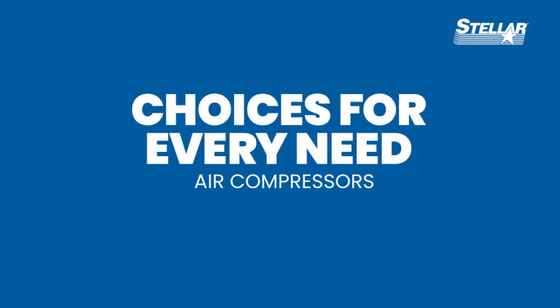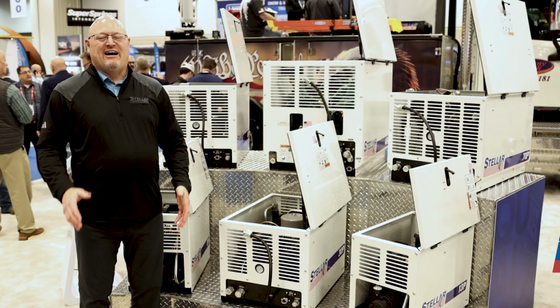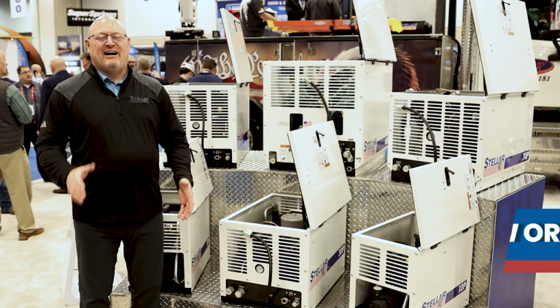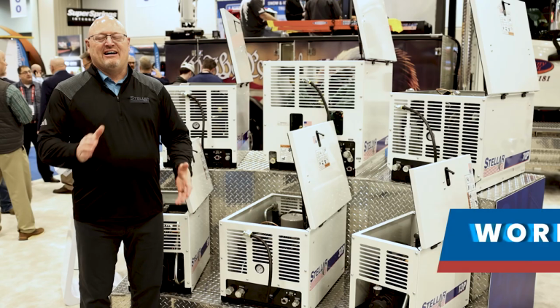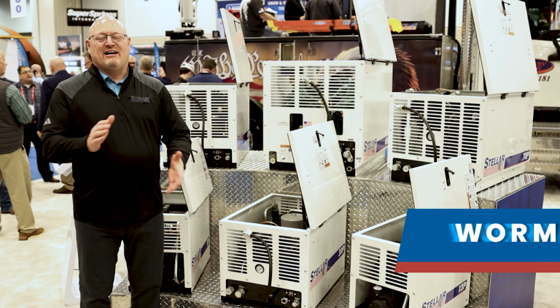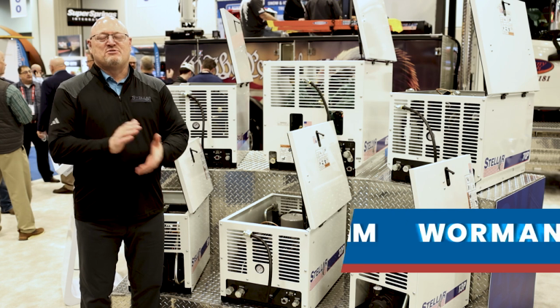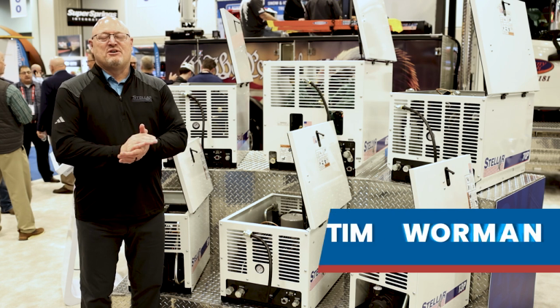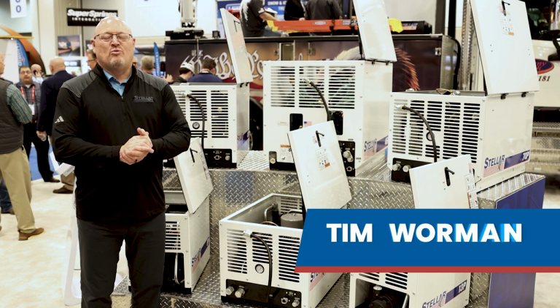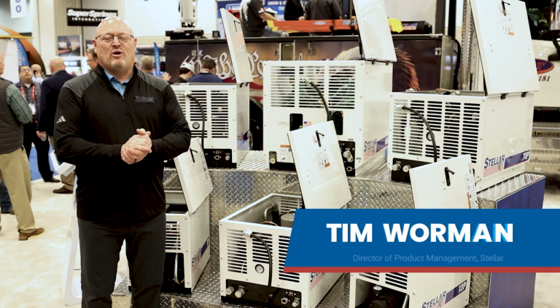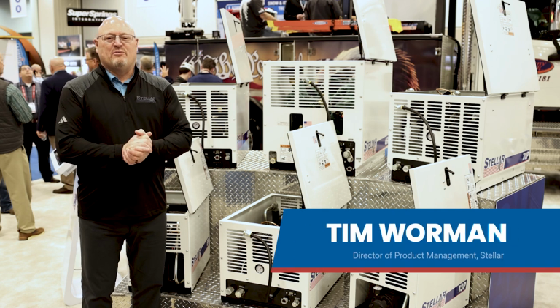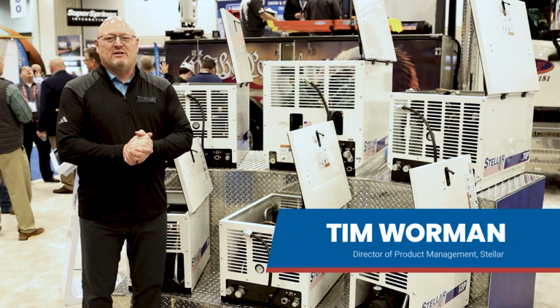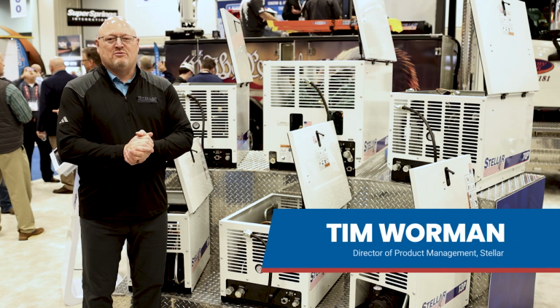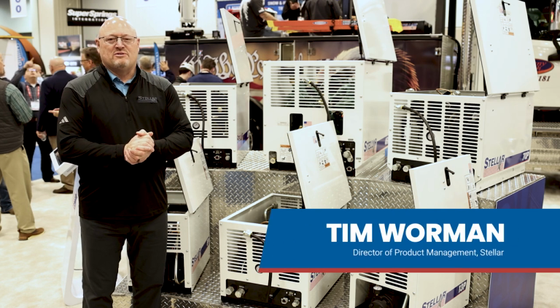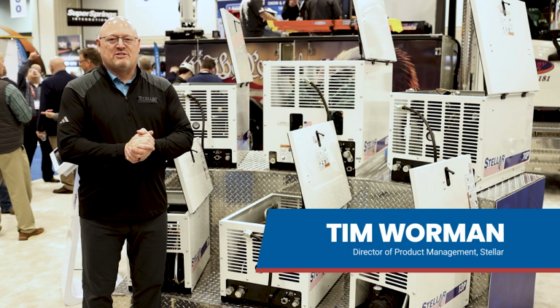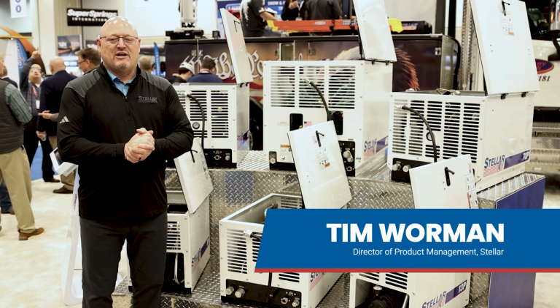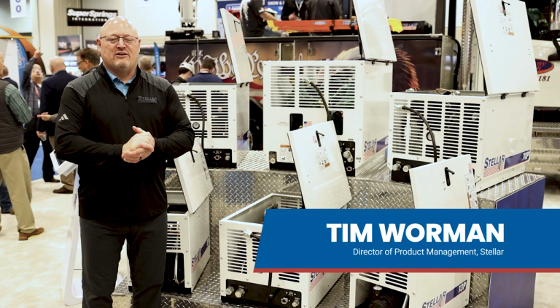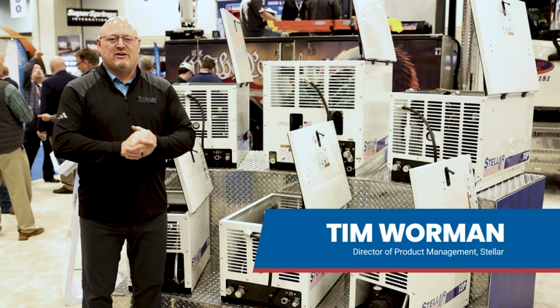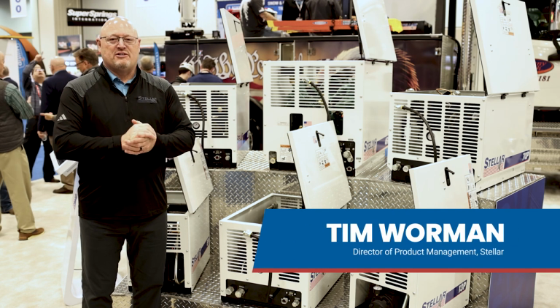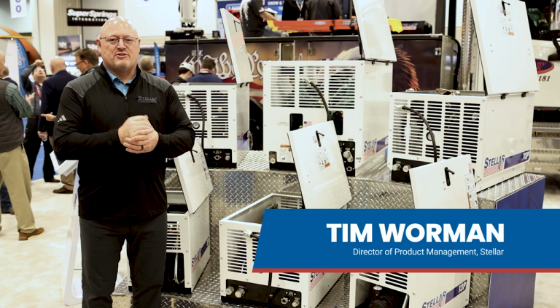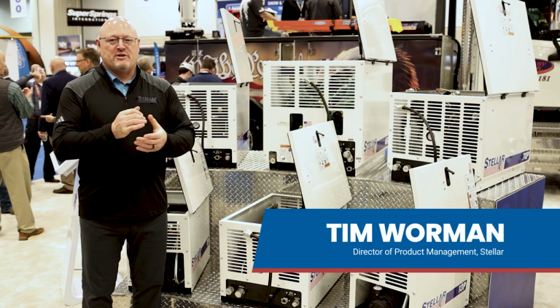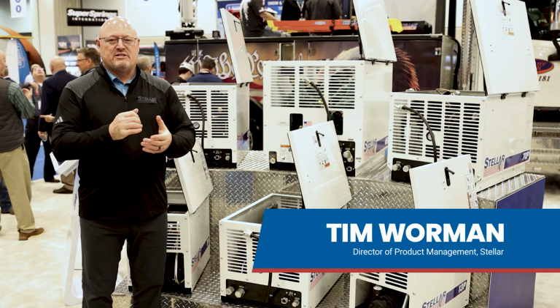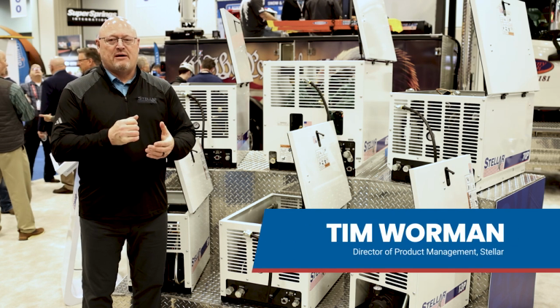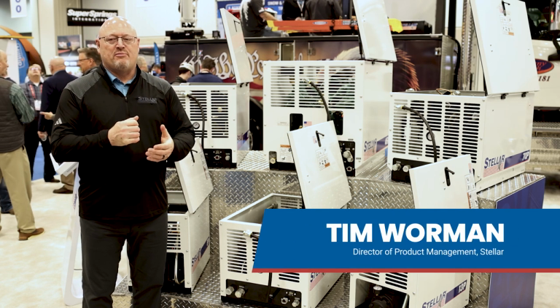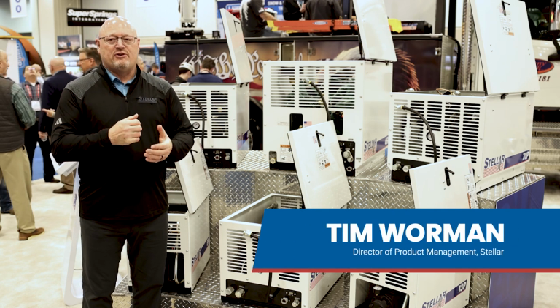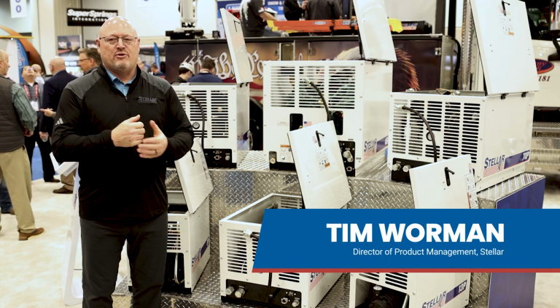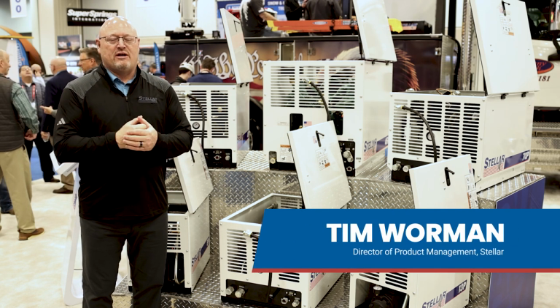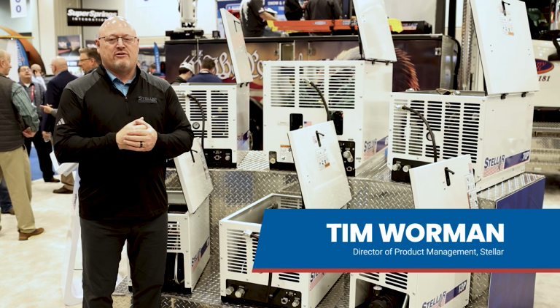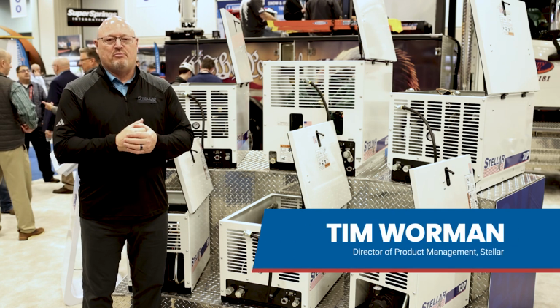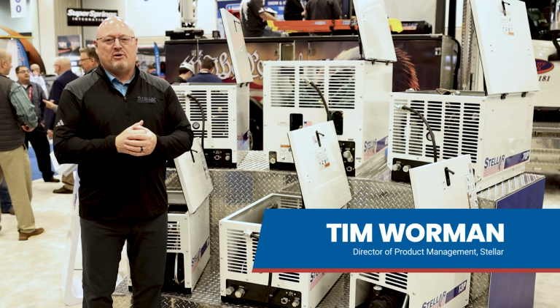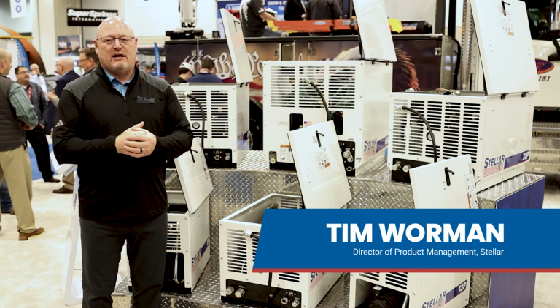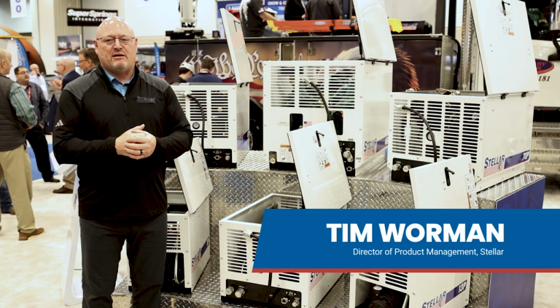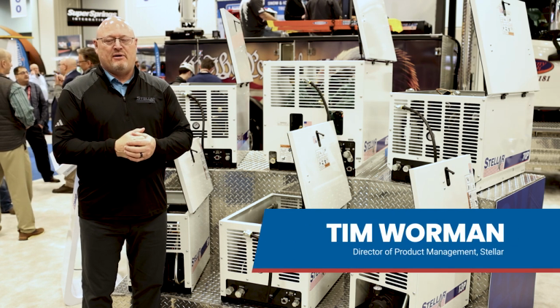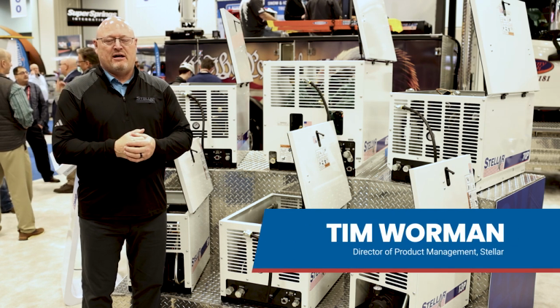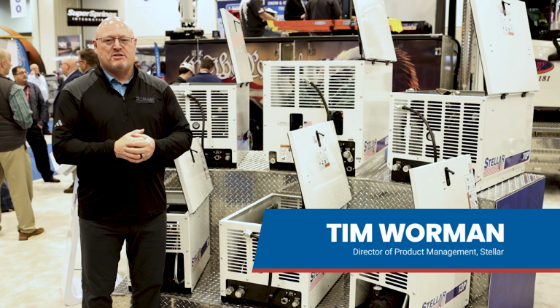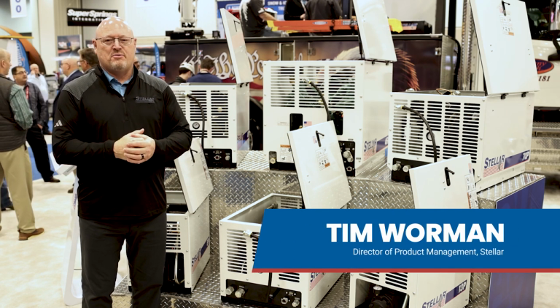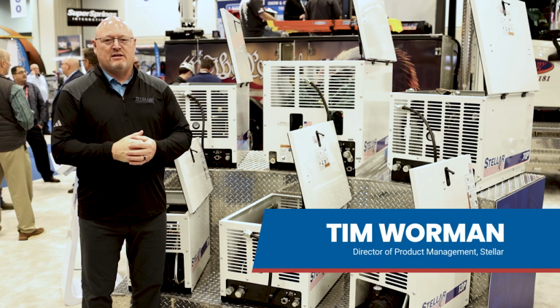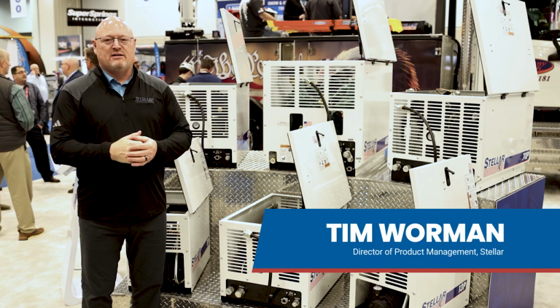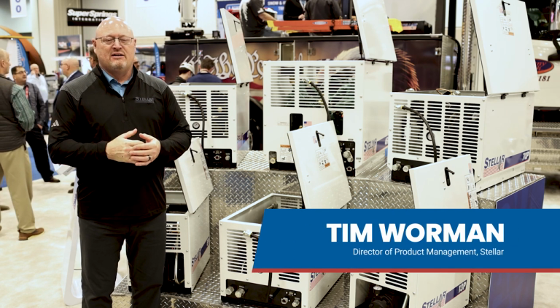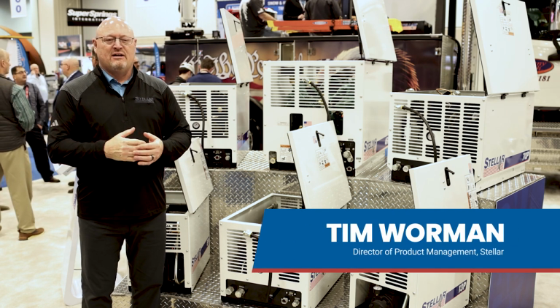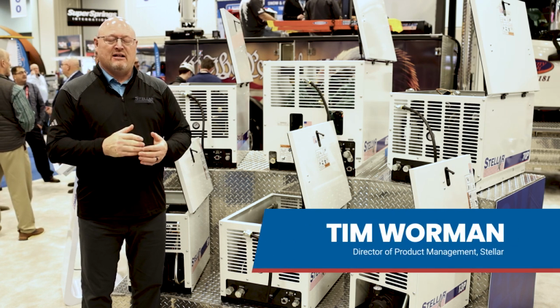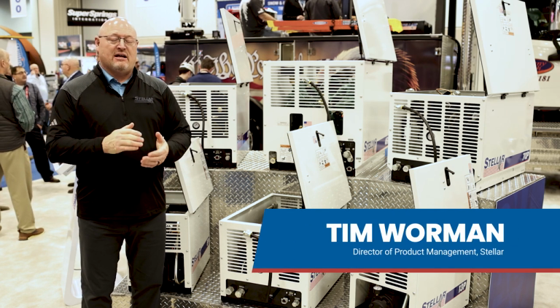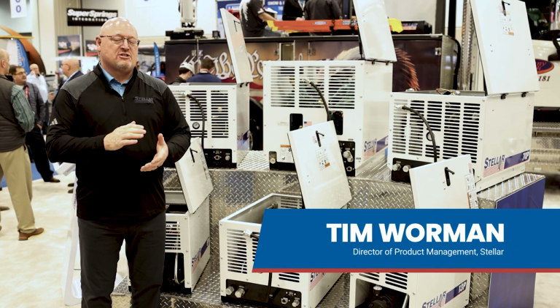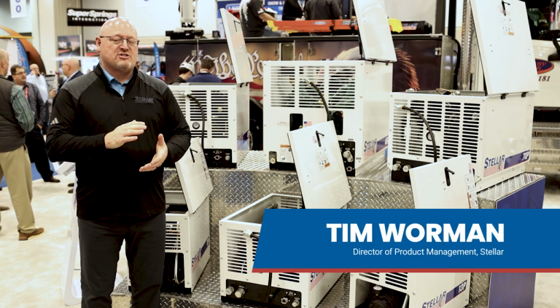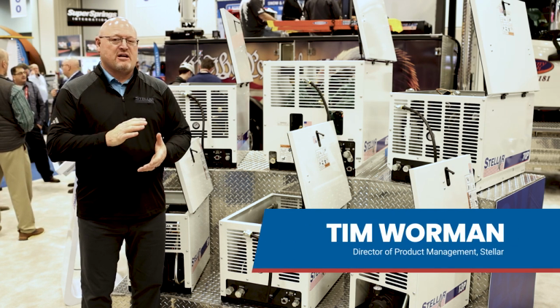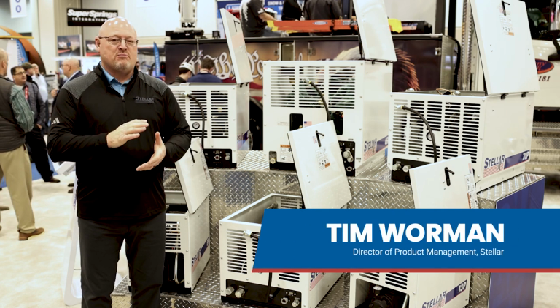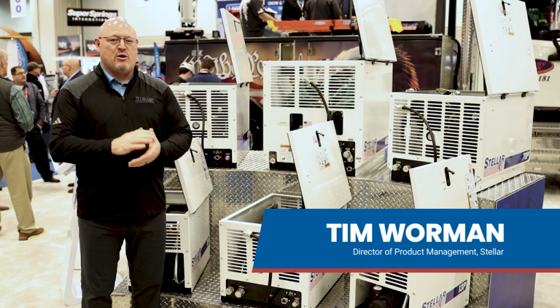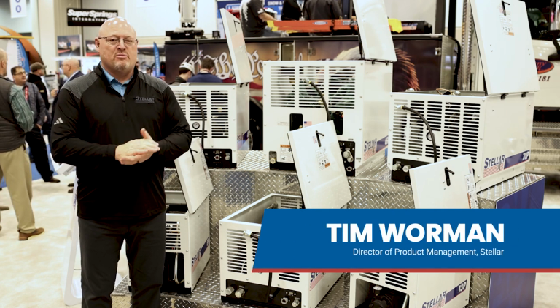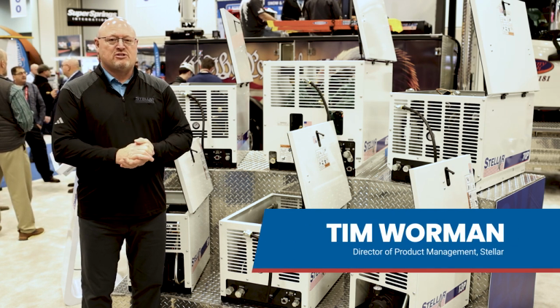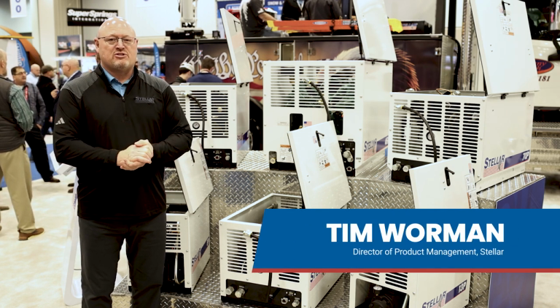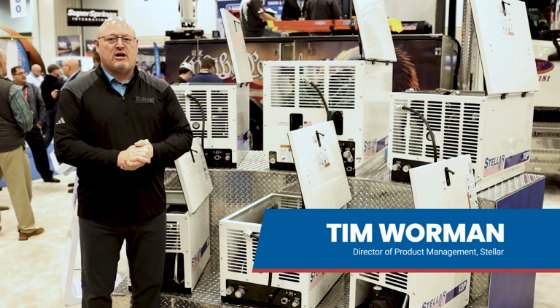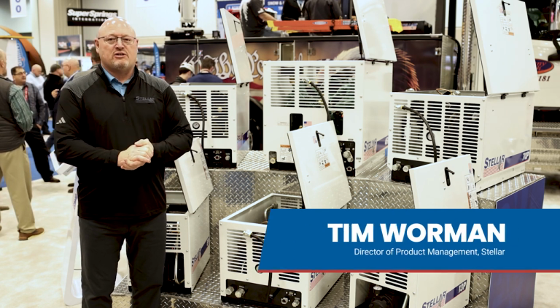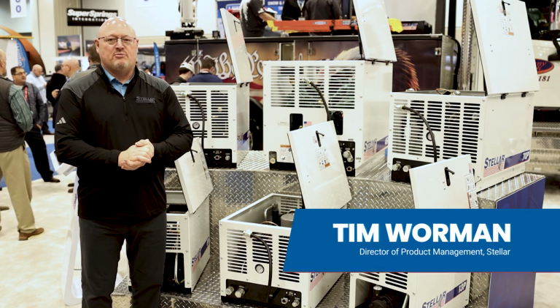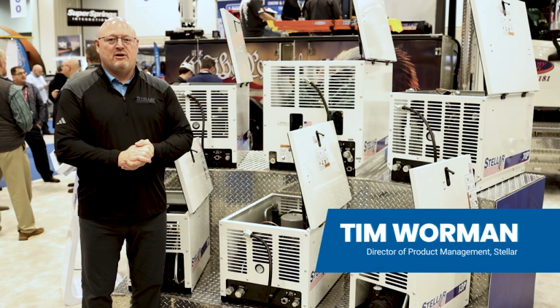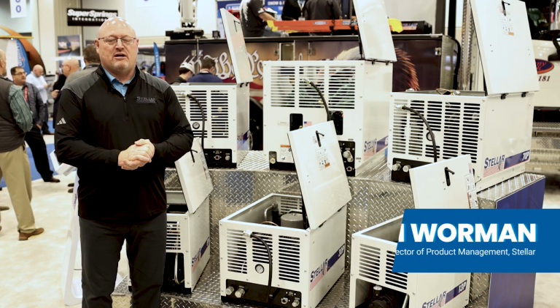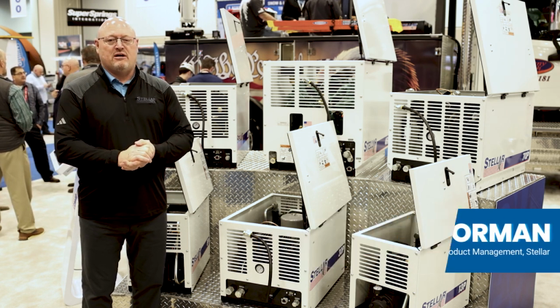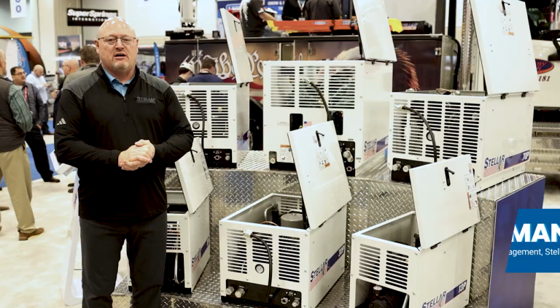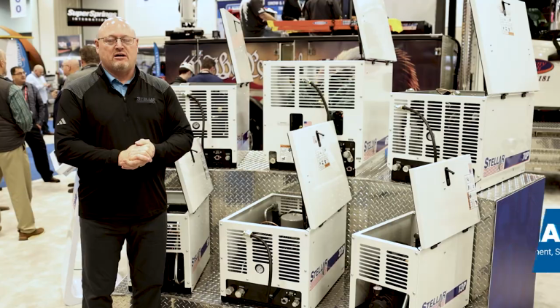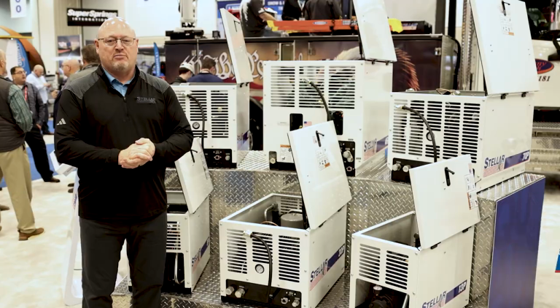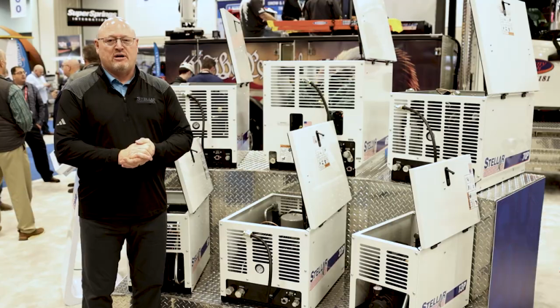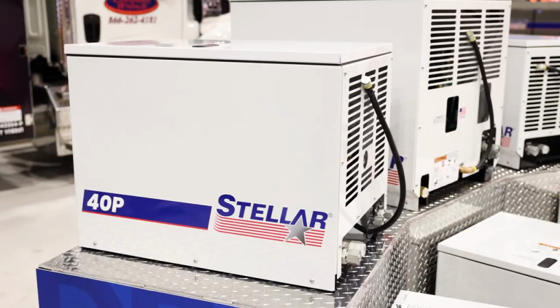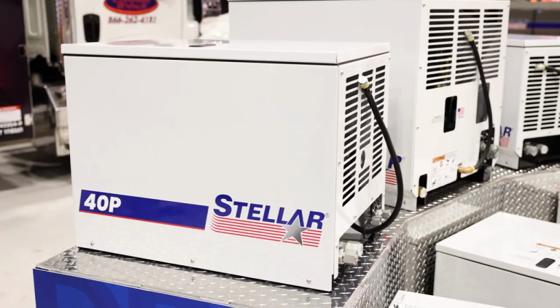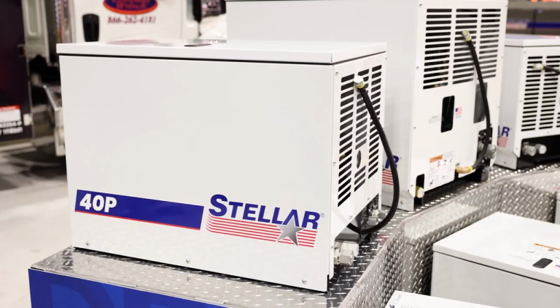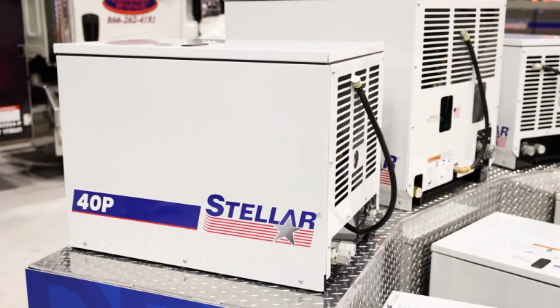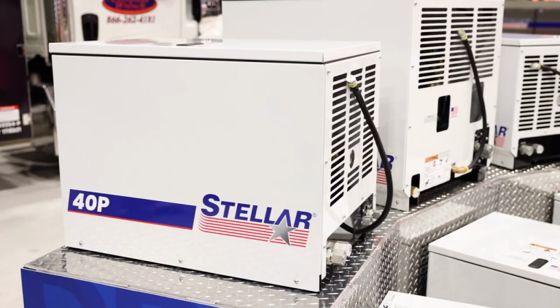Hi, I'm Tim Warman with Stellar Industries. I'm the director of product management. I'd like to take a moment to talk to you about our air compressor line.